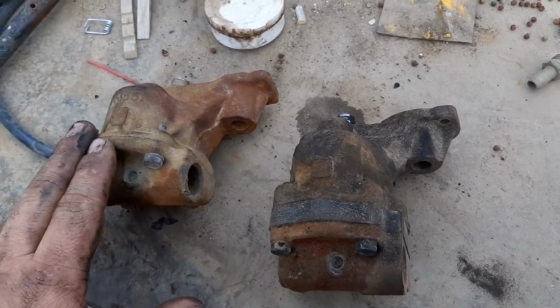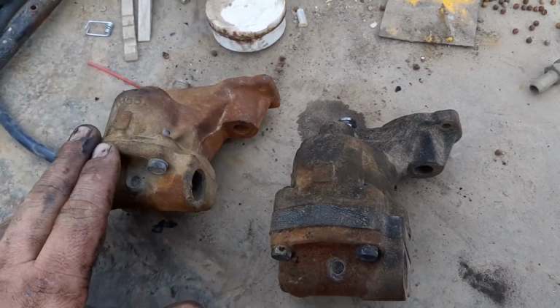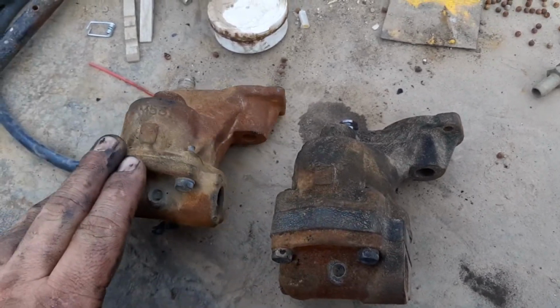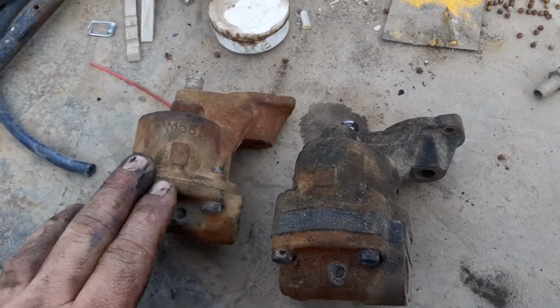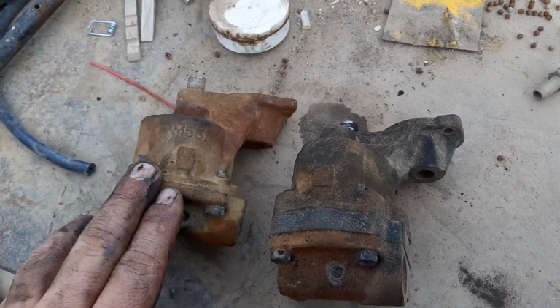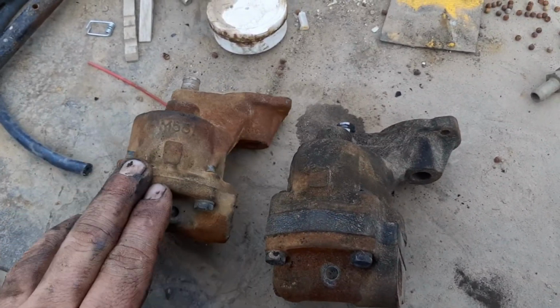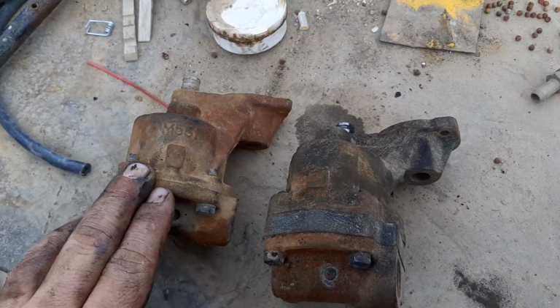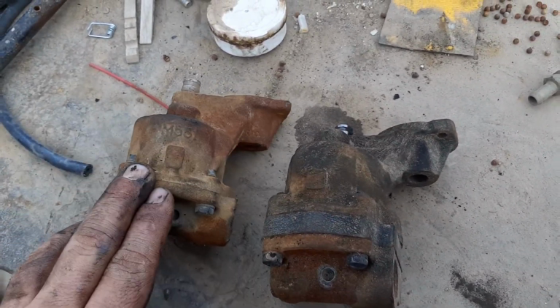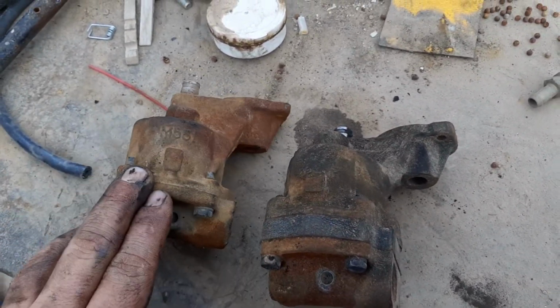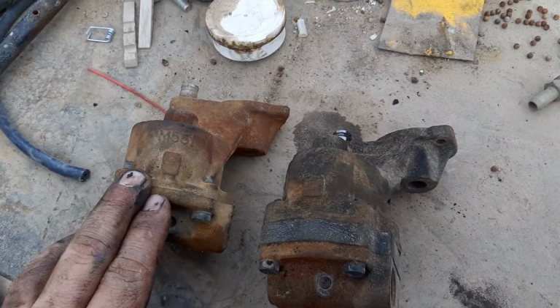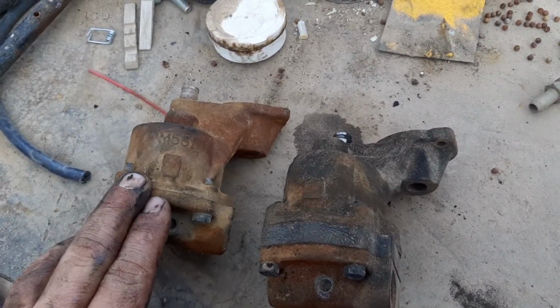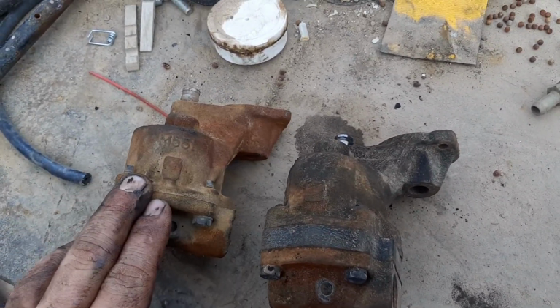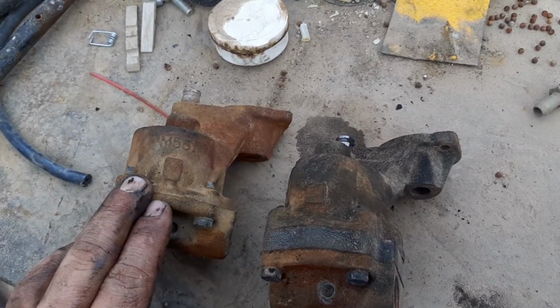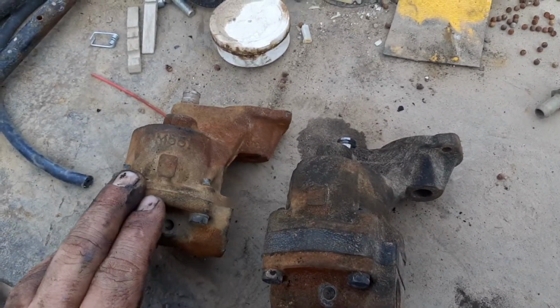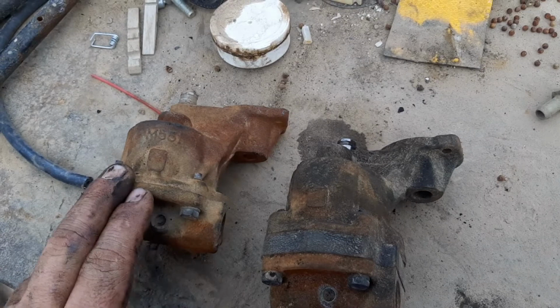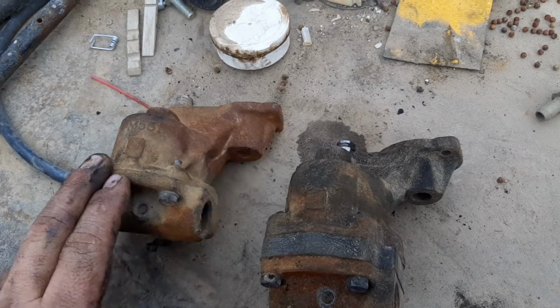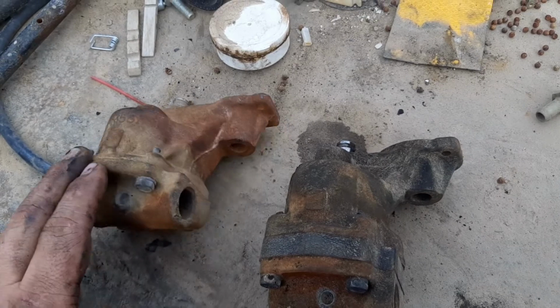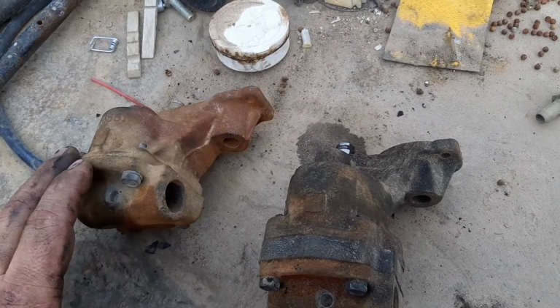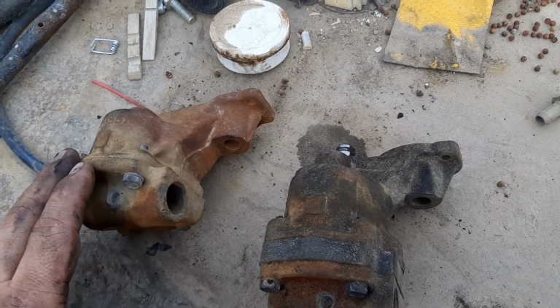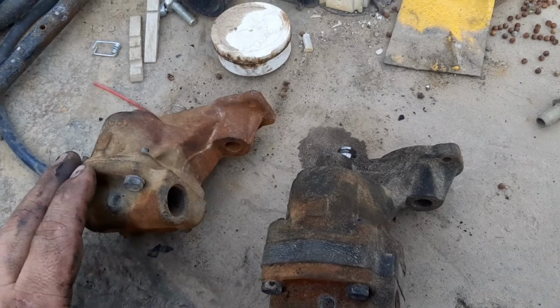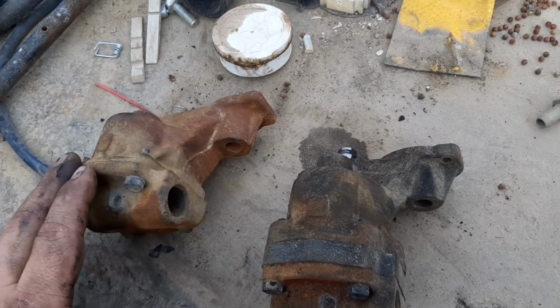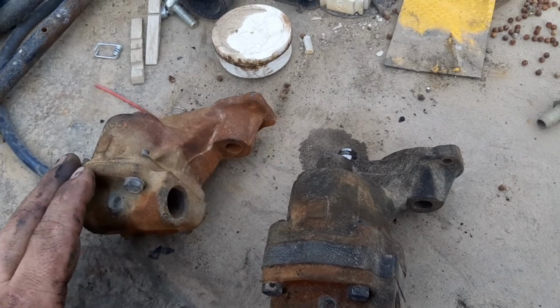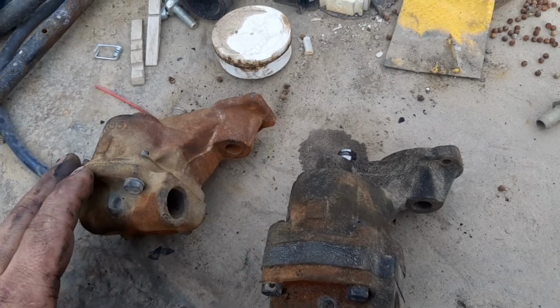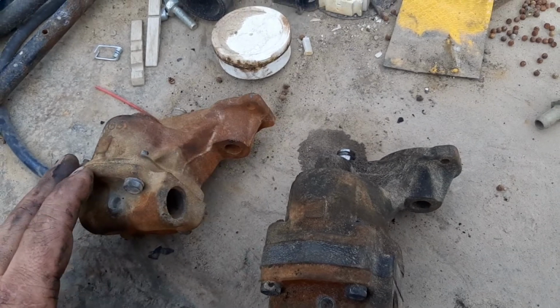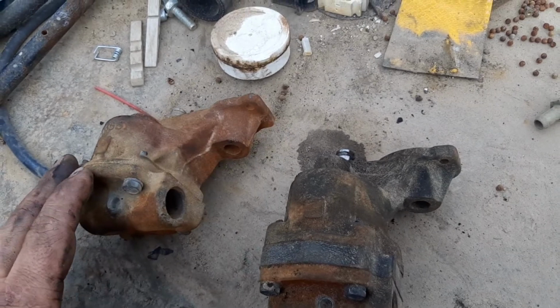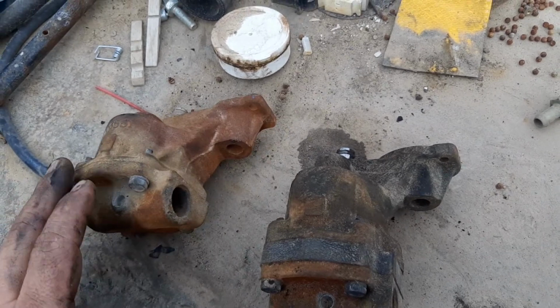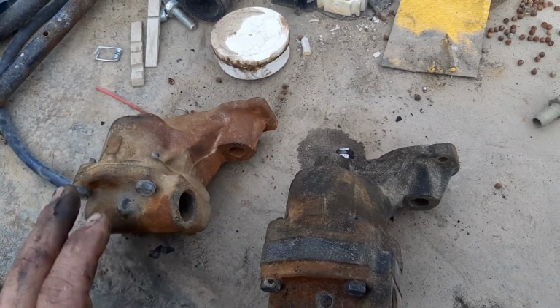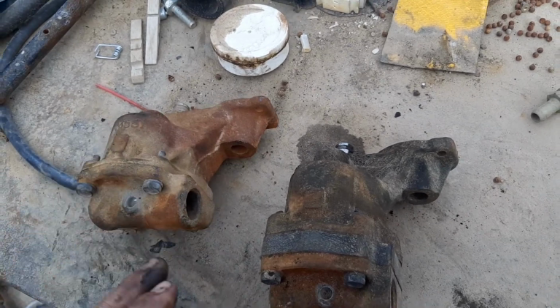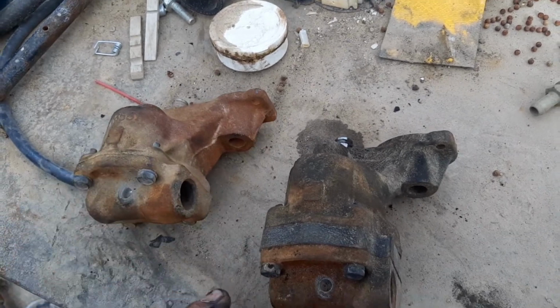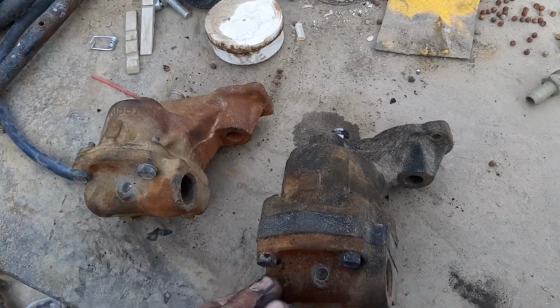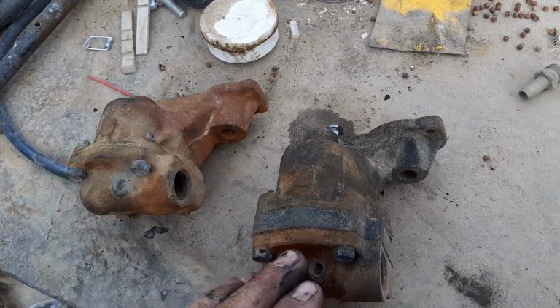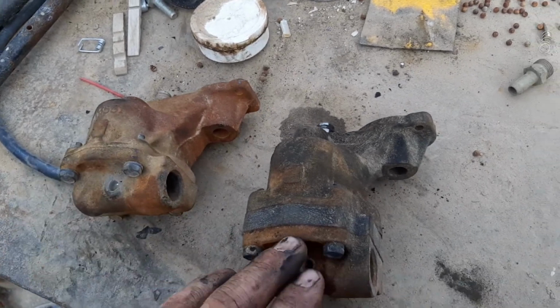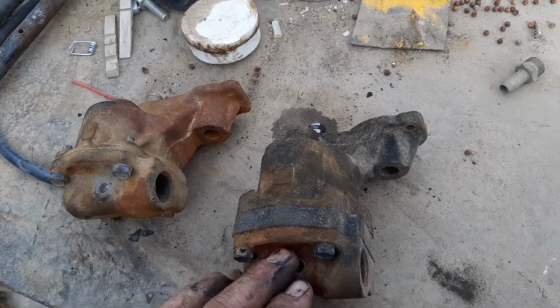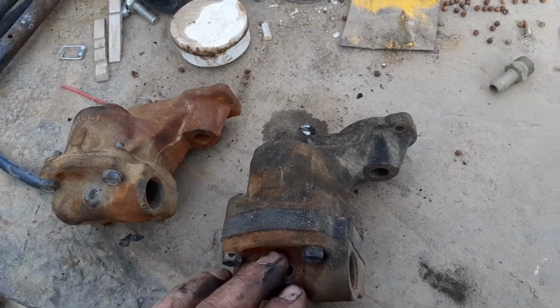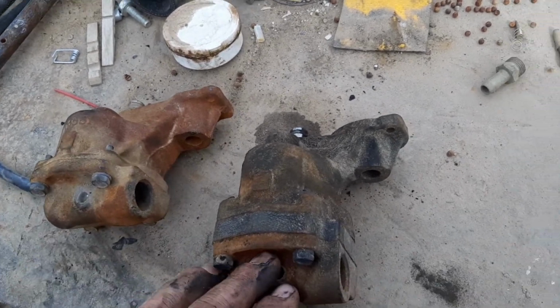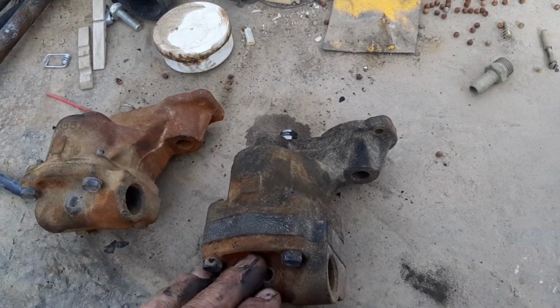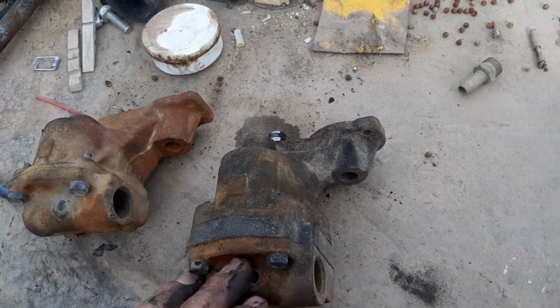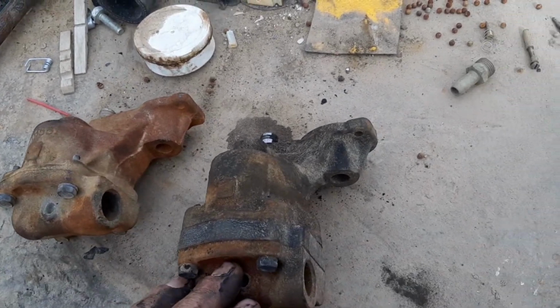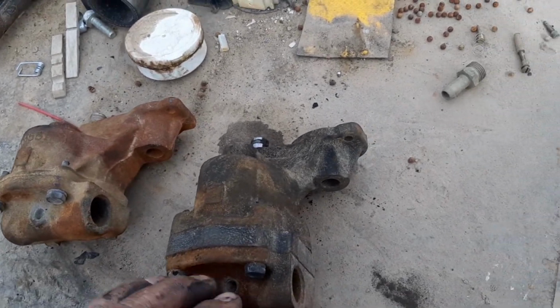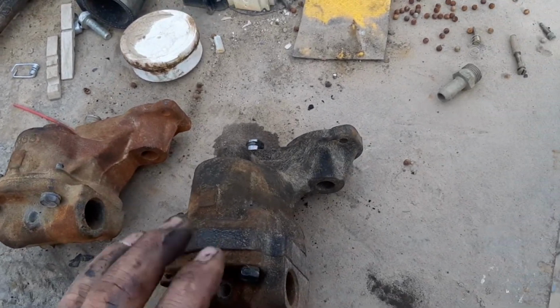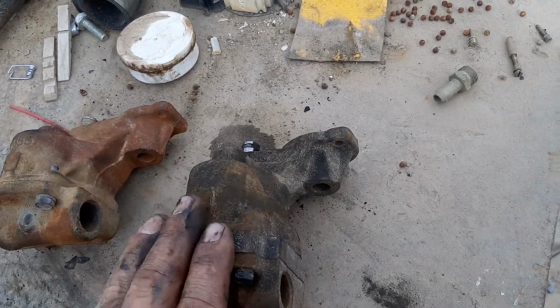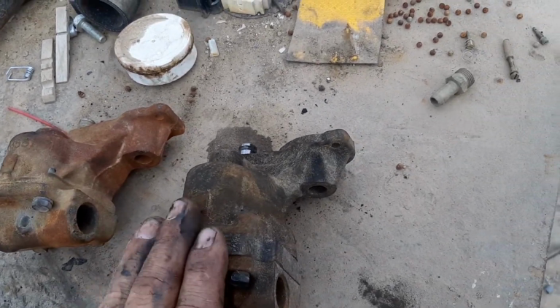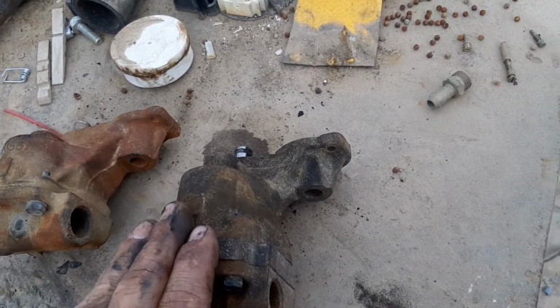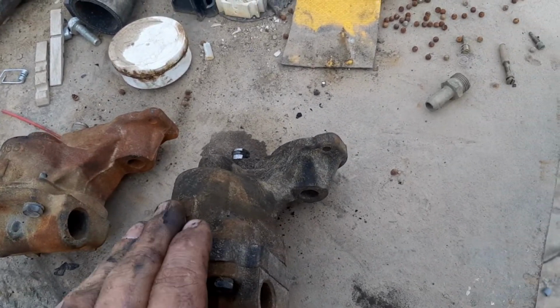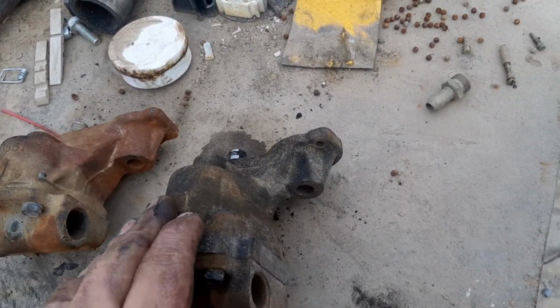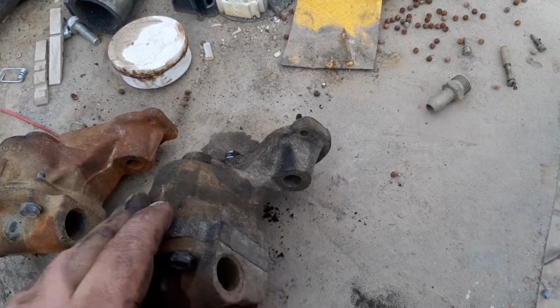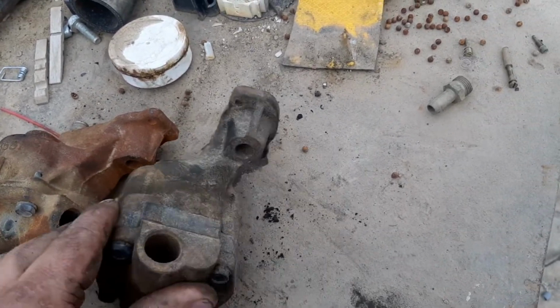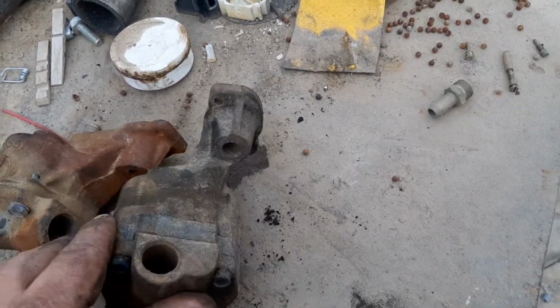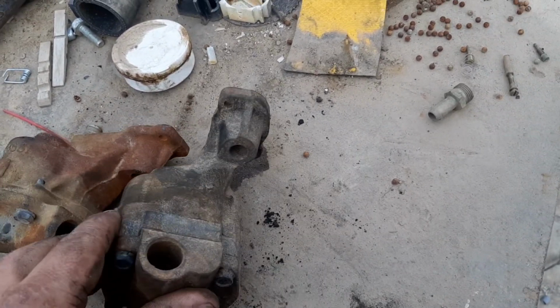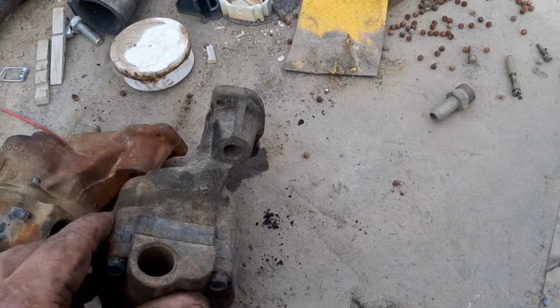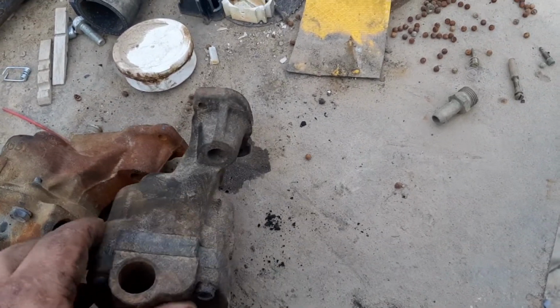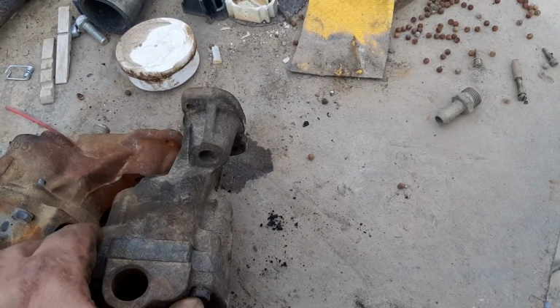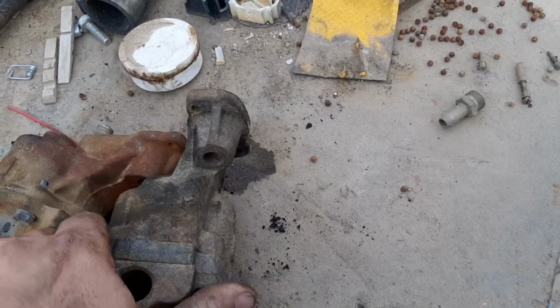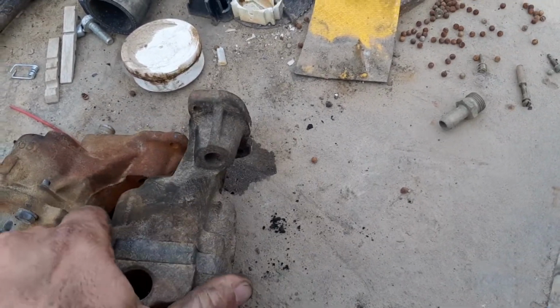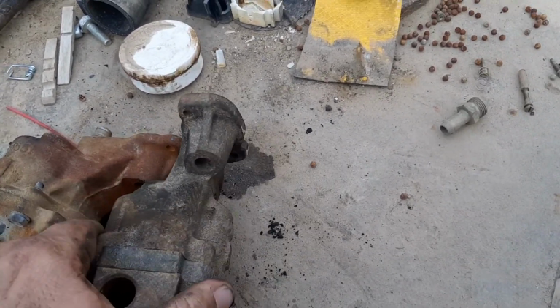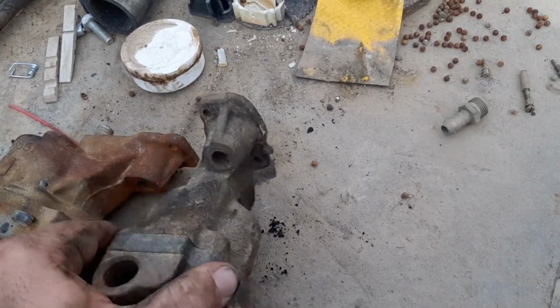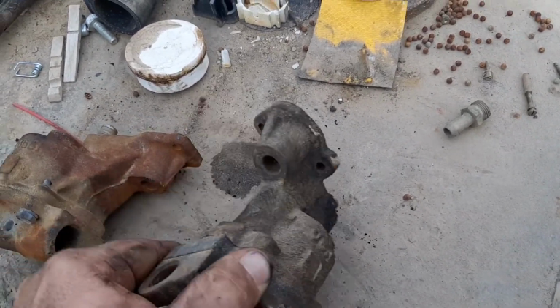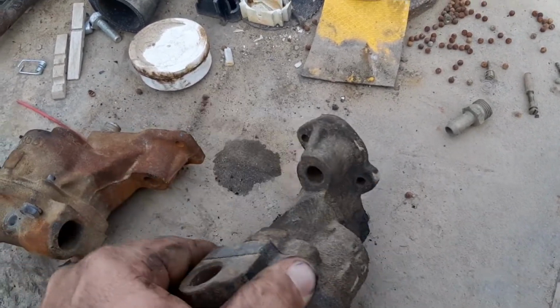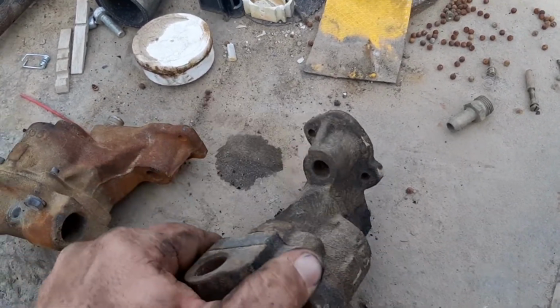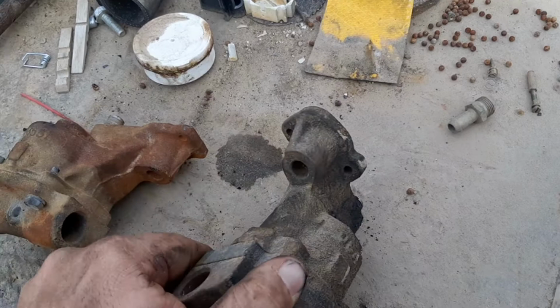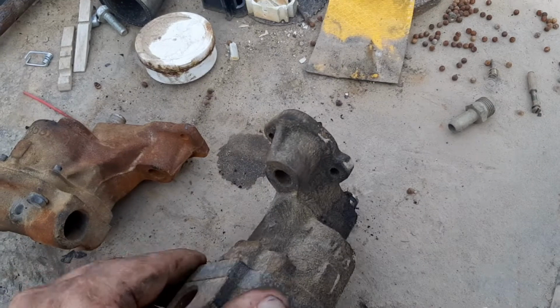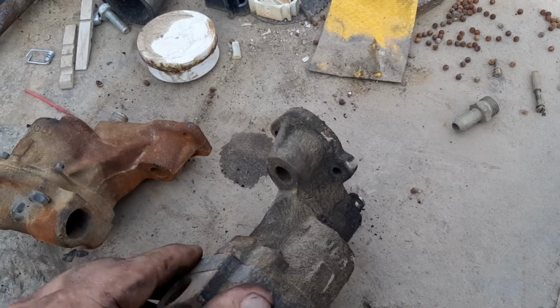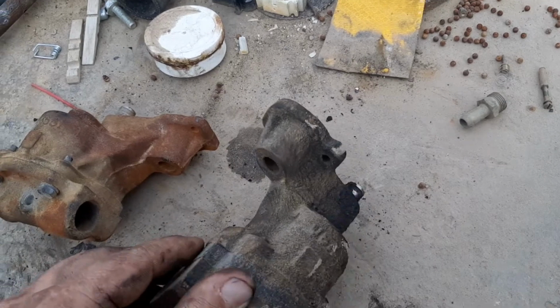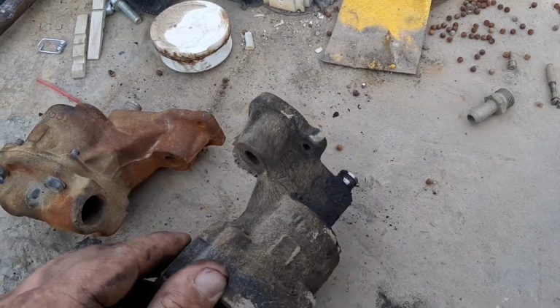That'll give you a lot more flow and get you a much more stable oil pressure at low idle.